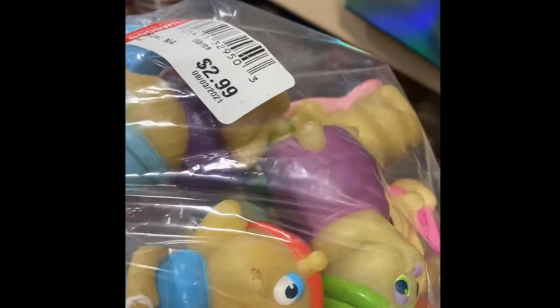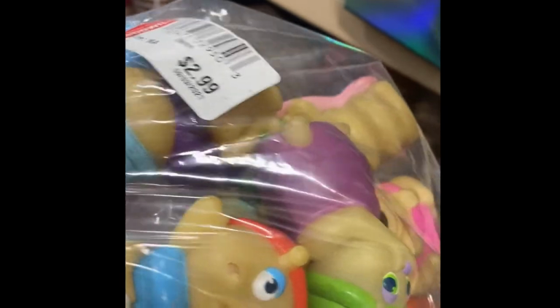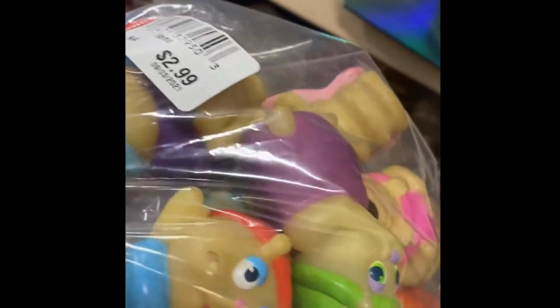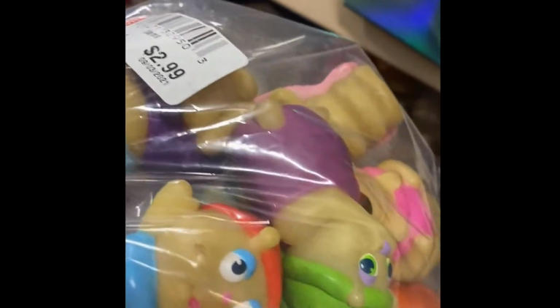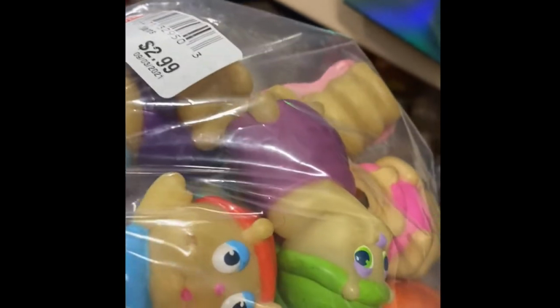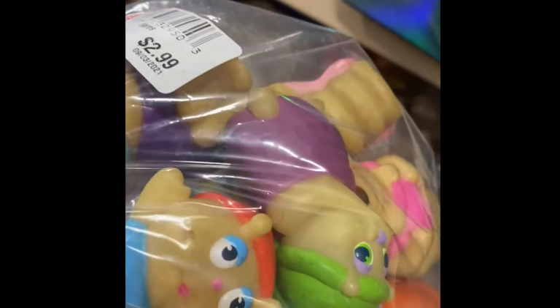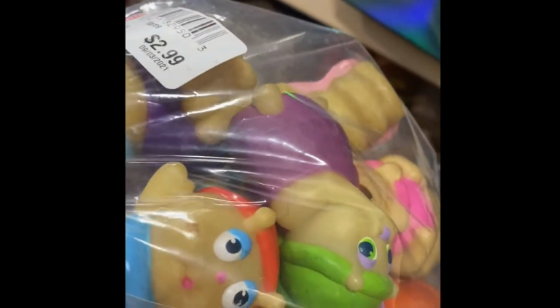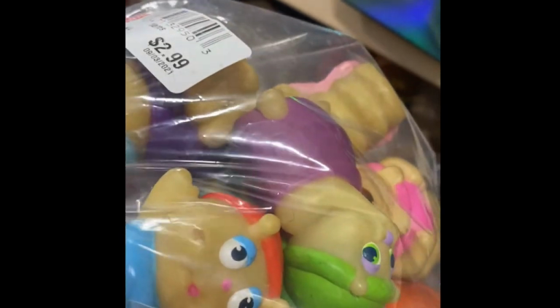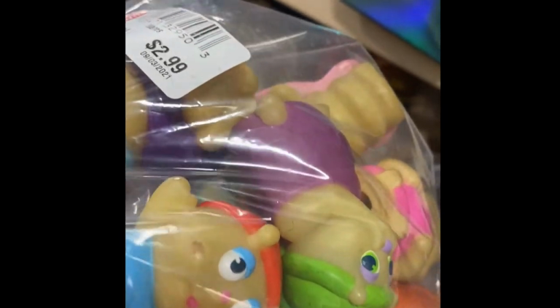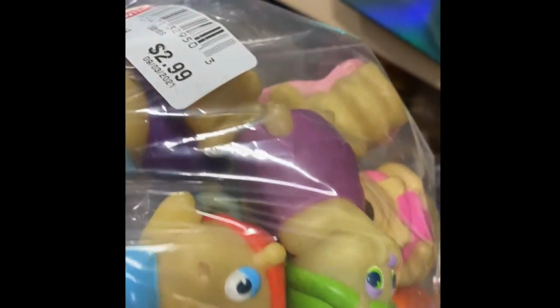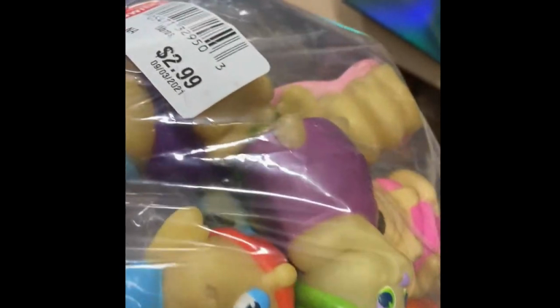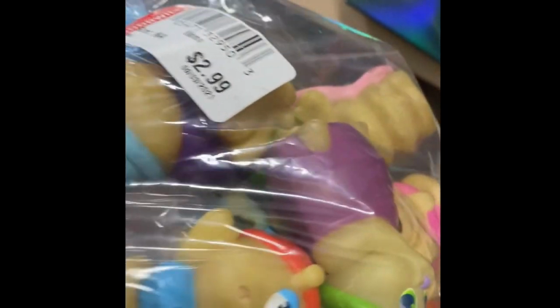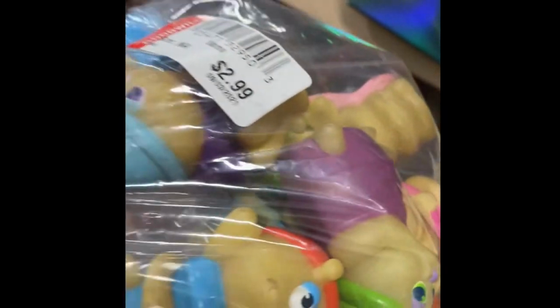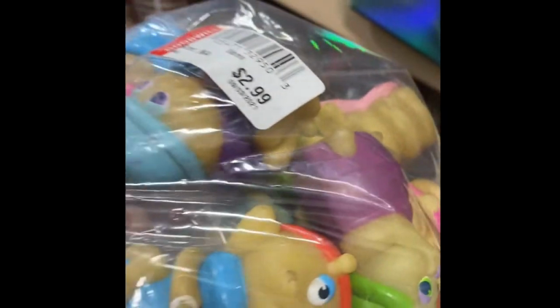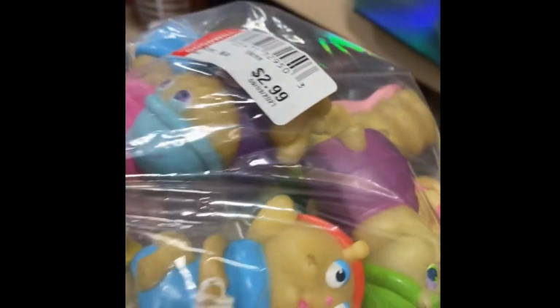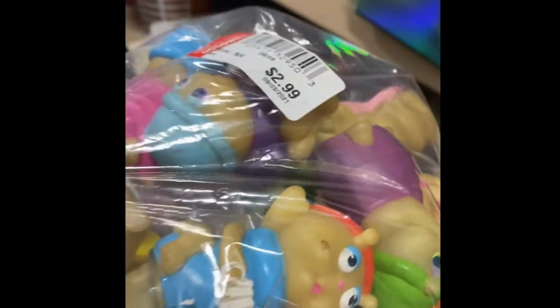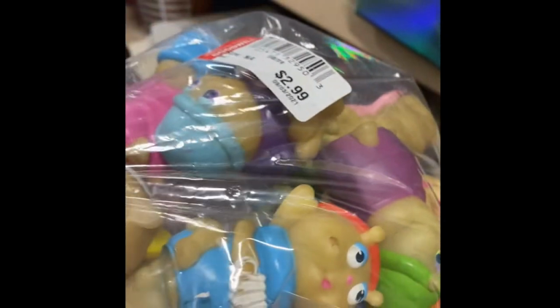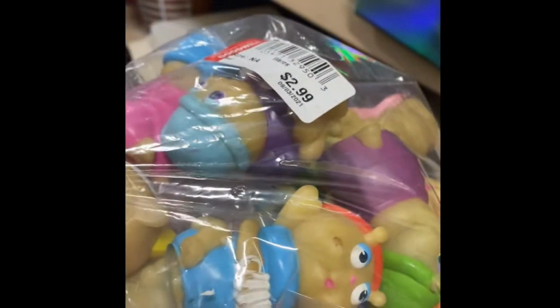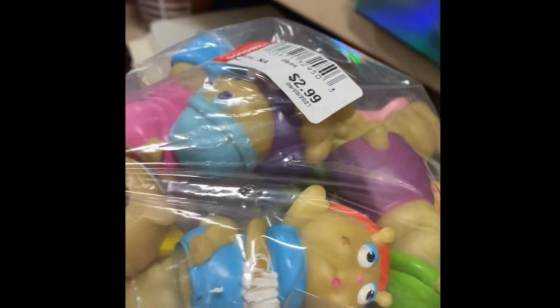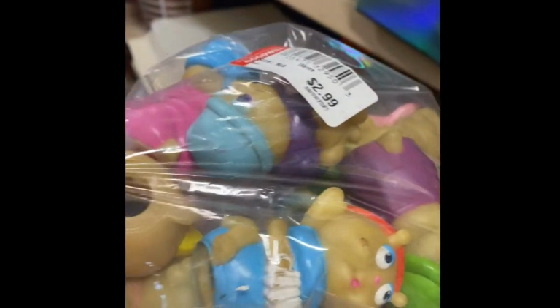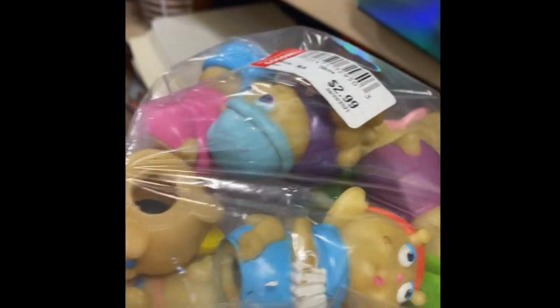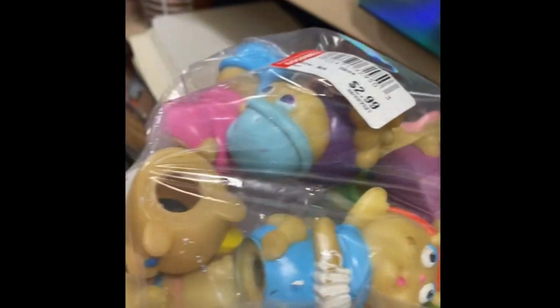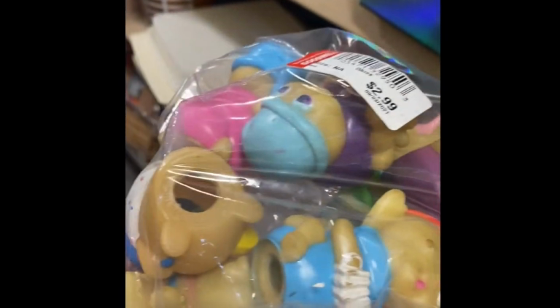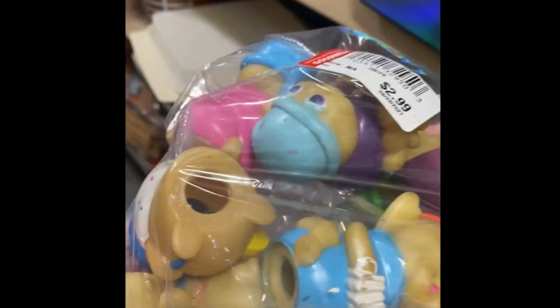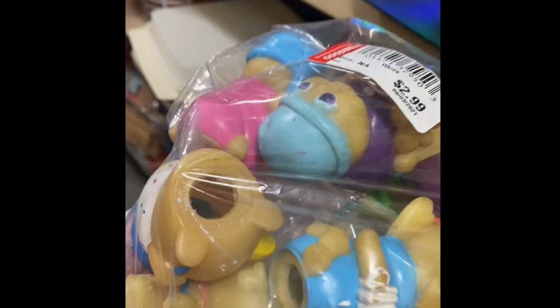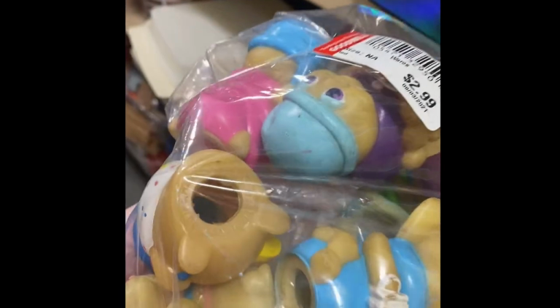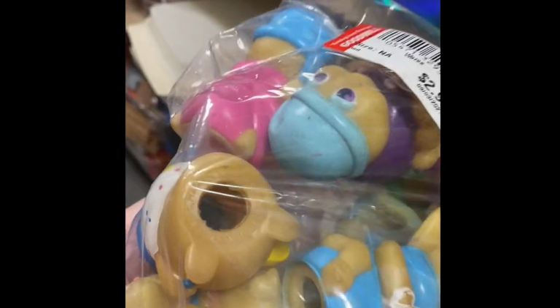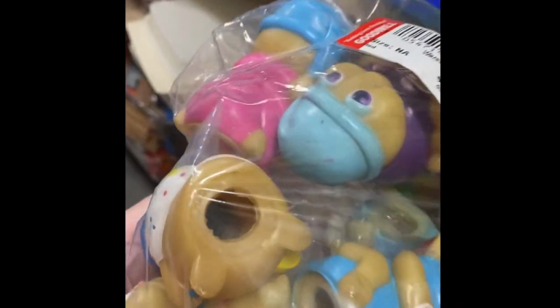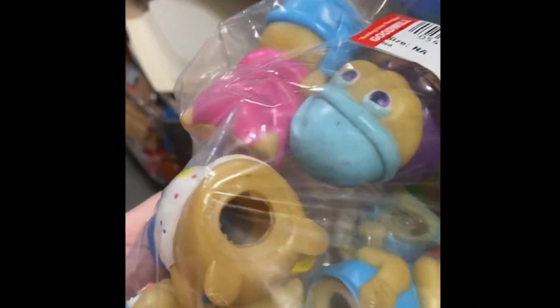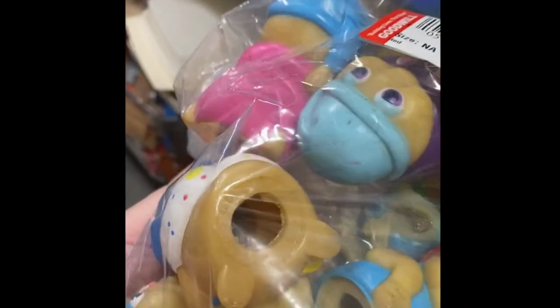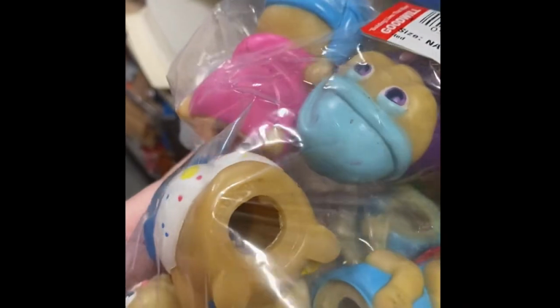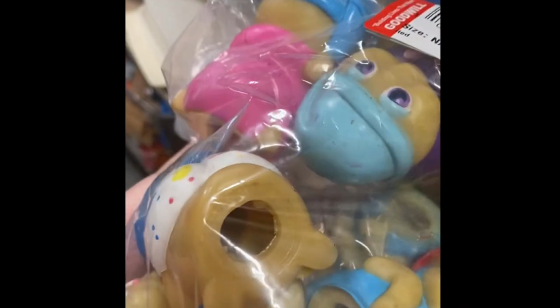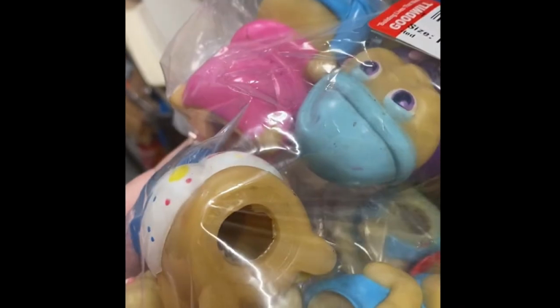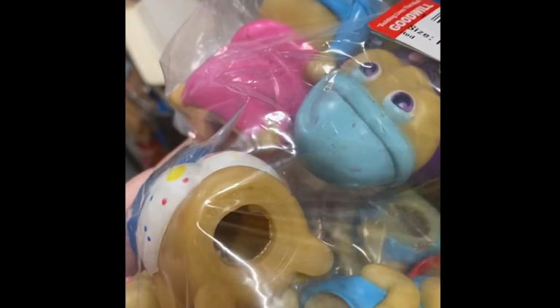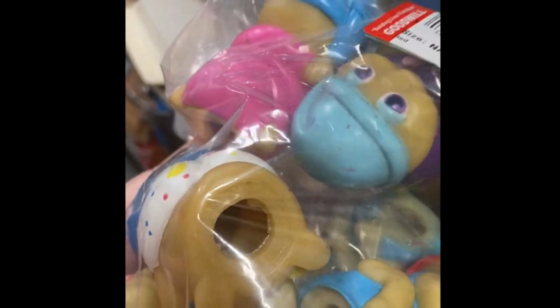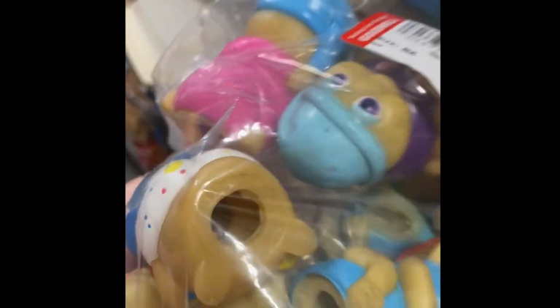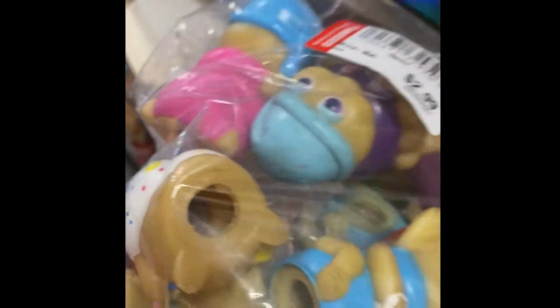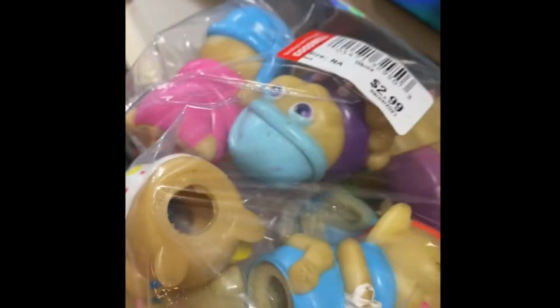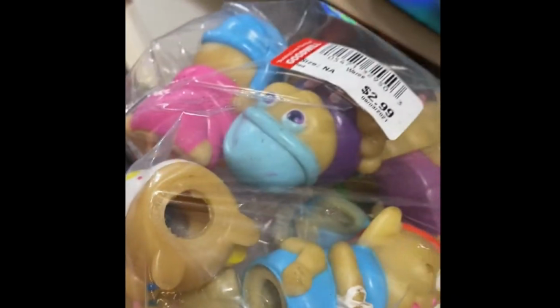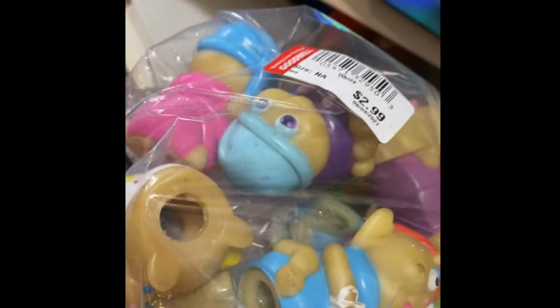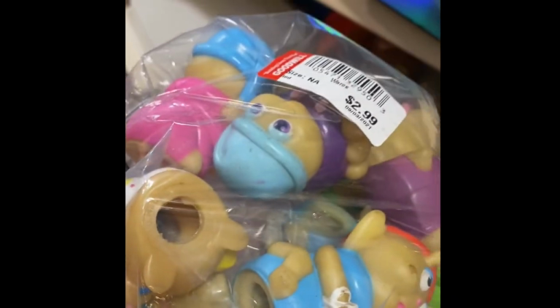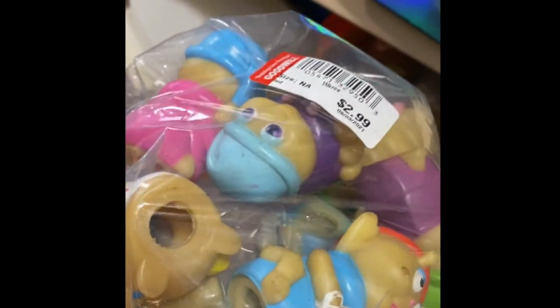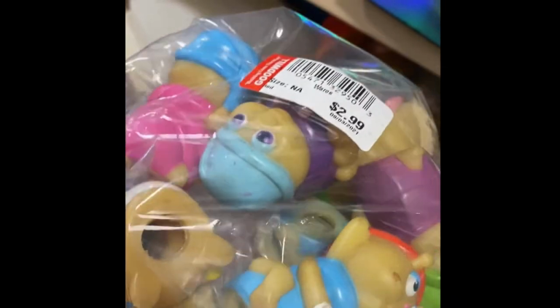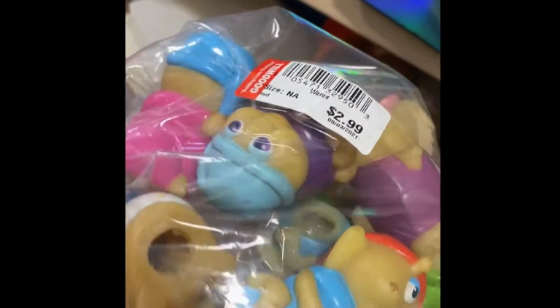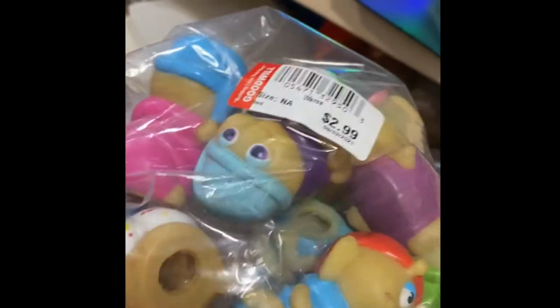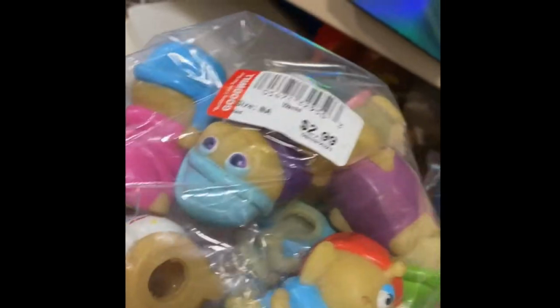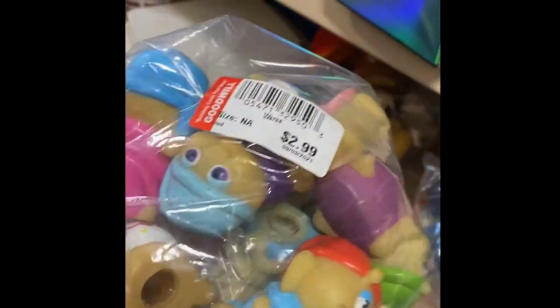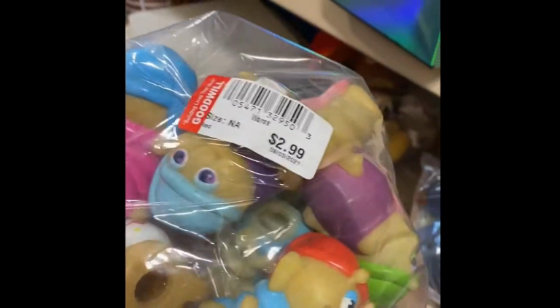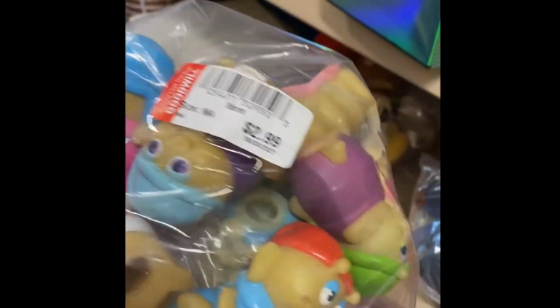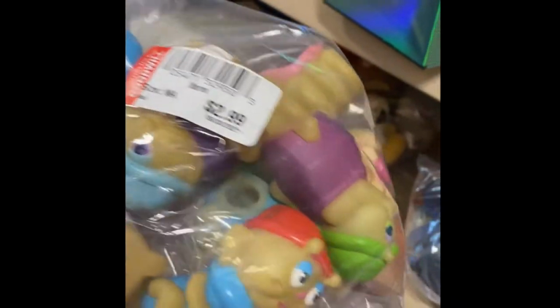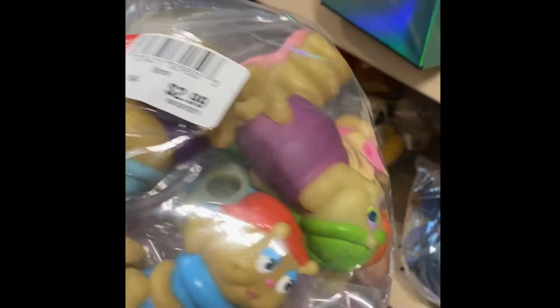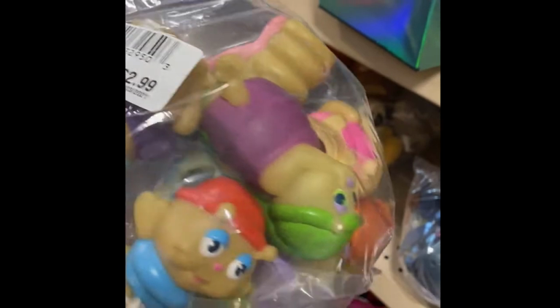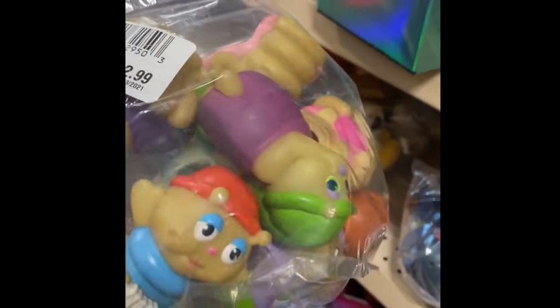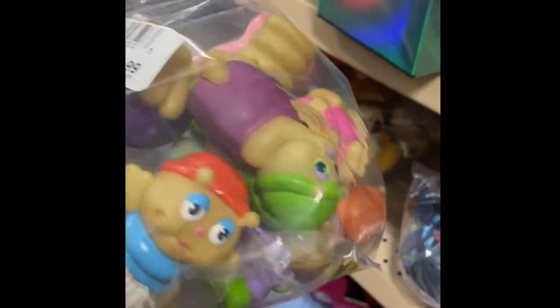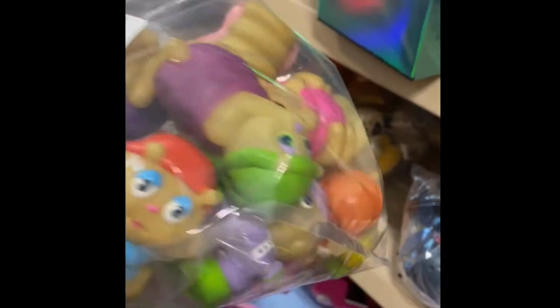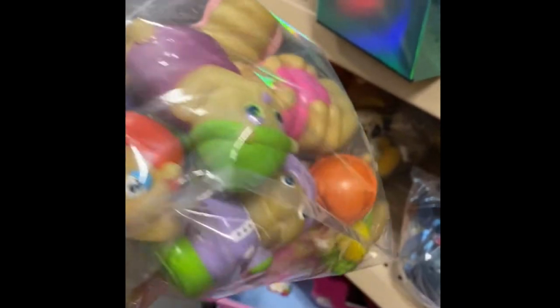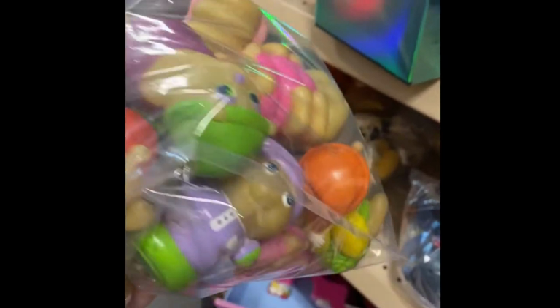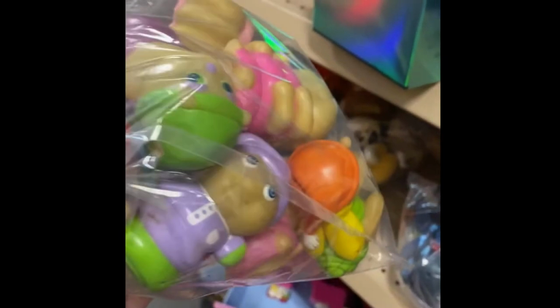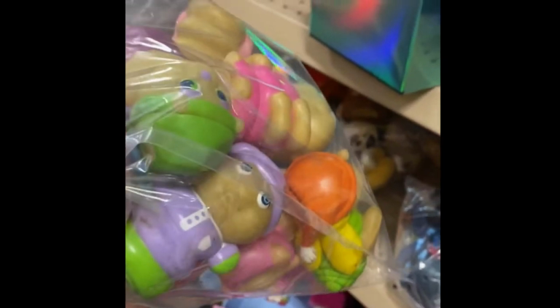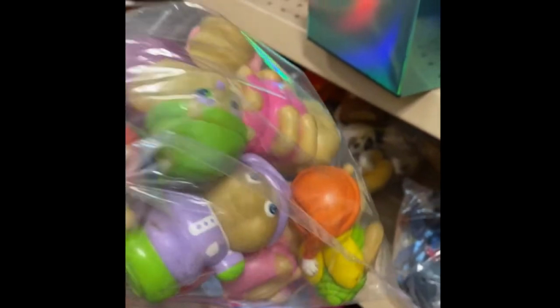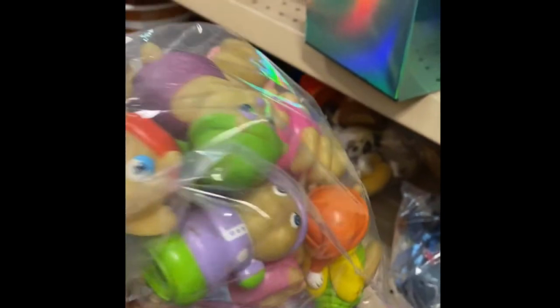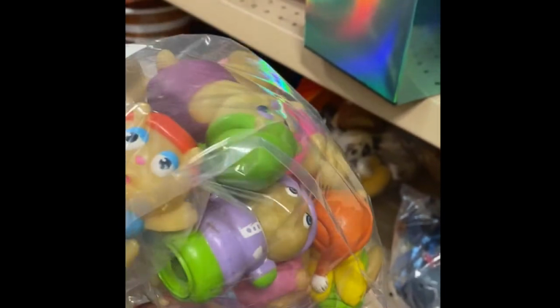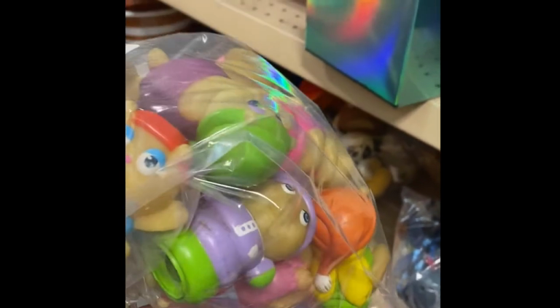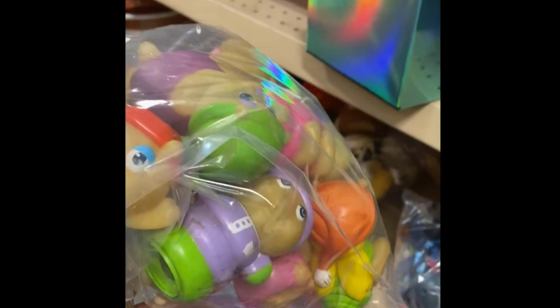It's like 1986 is what it says on there. $2.99.